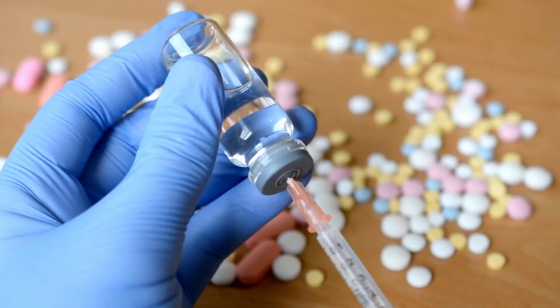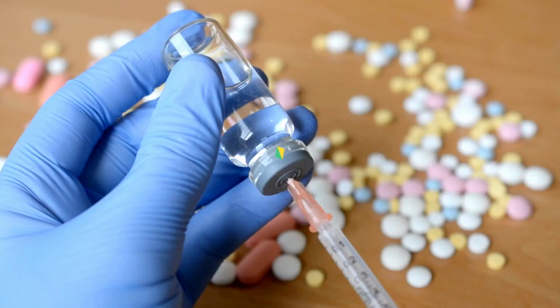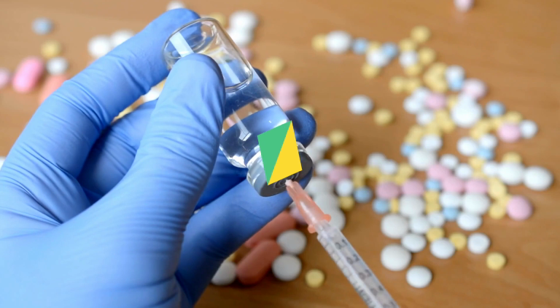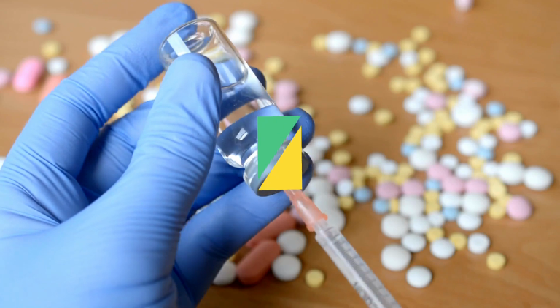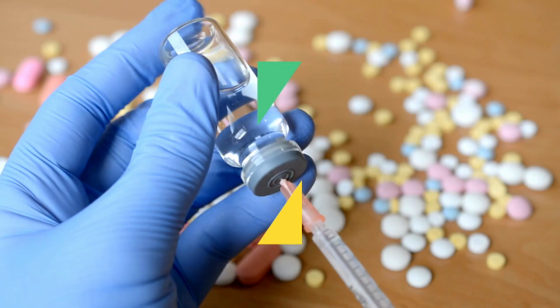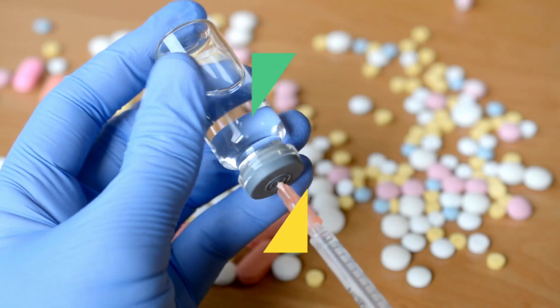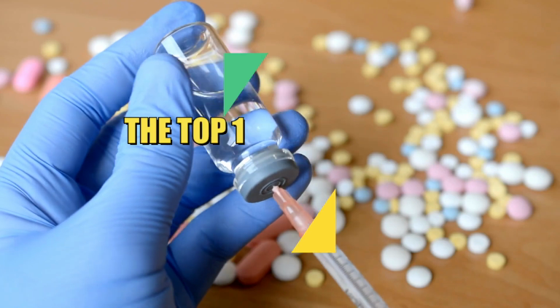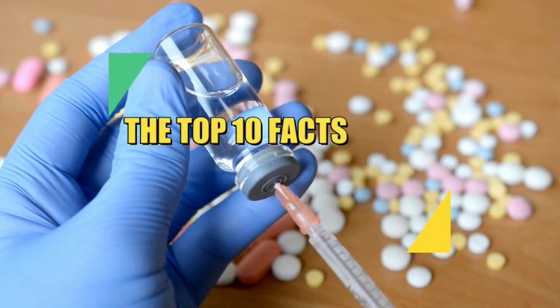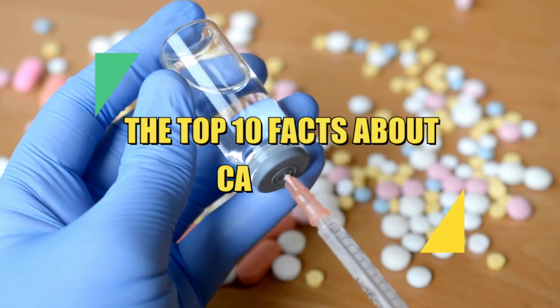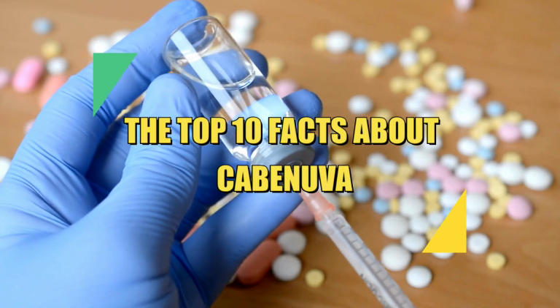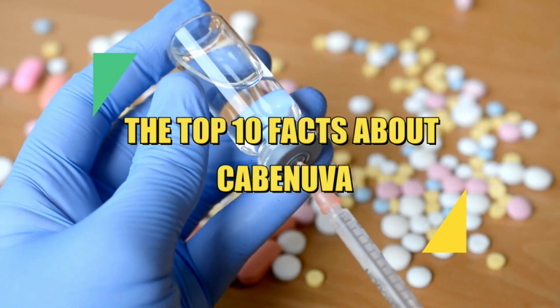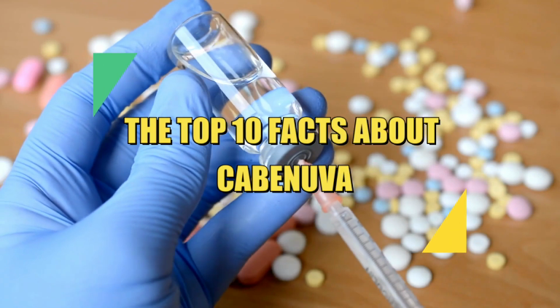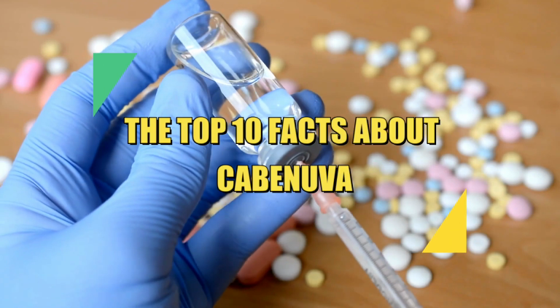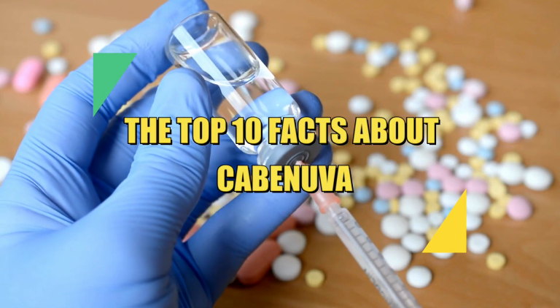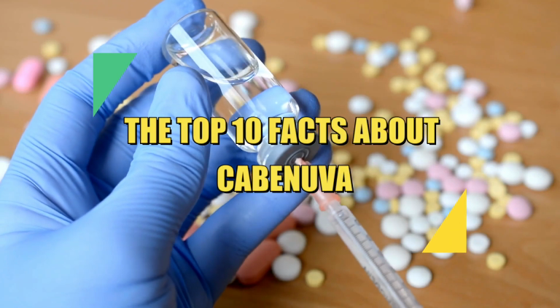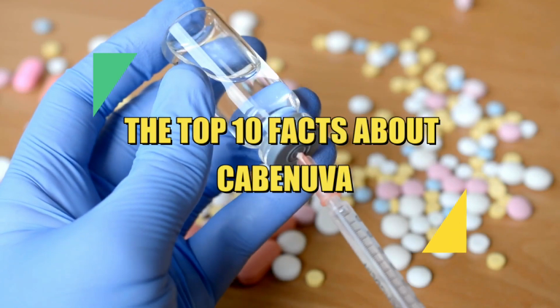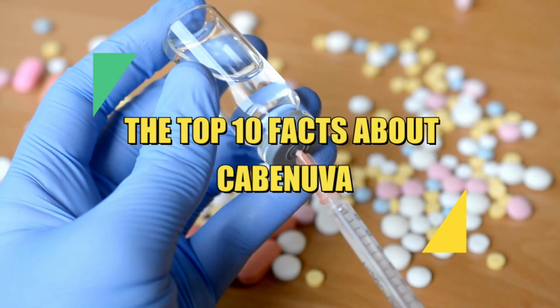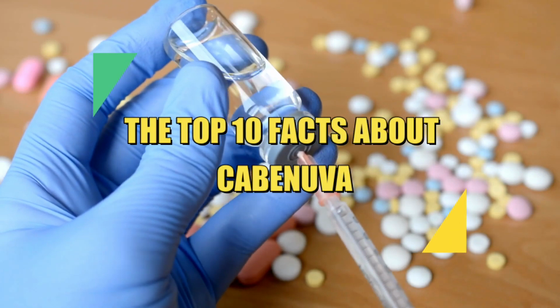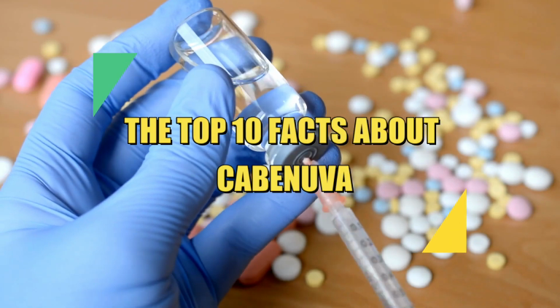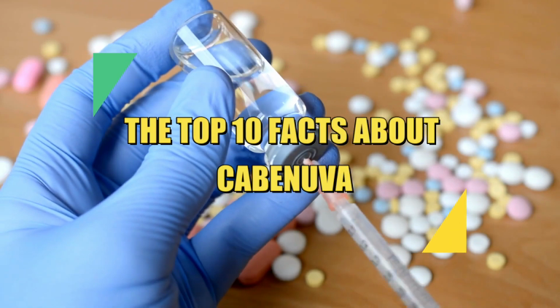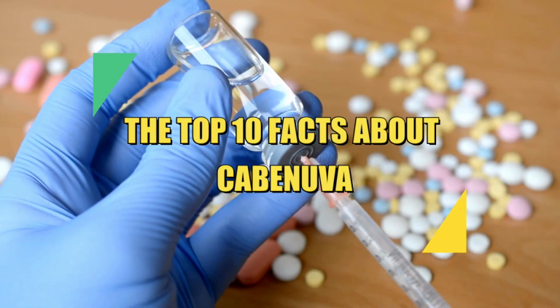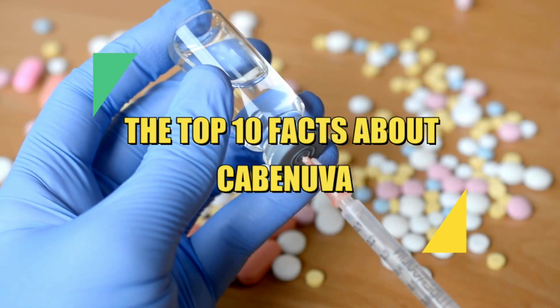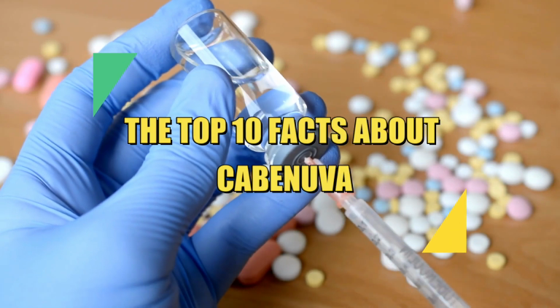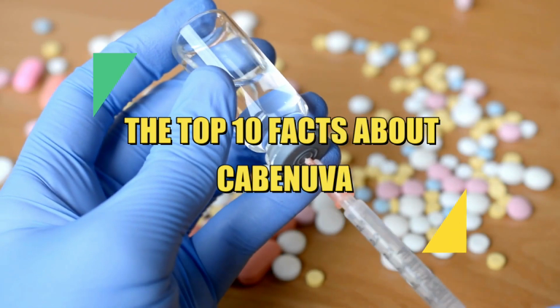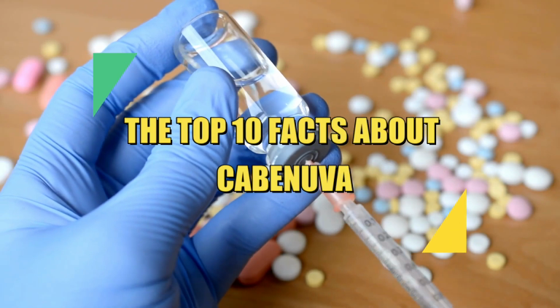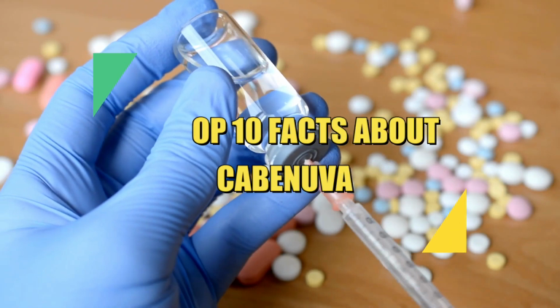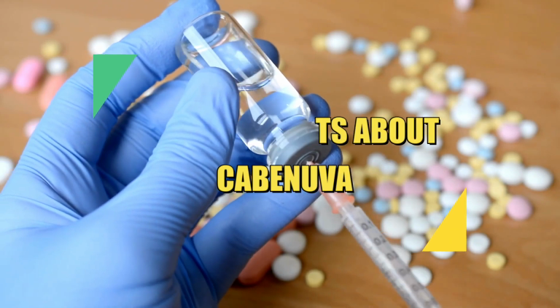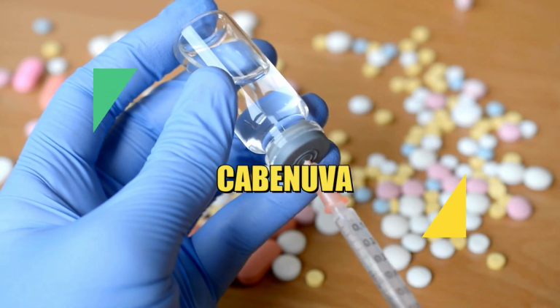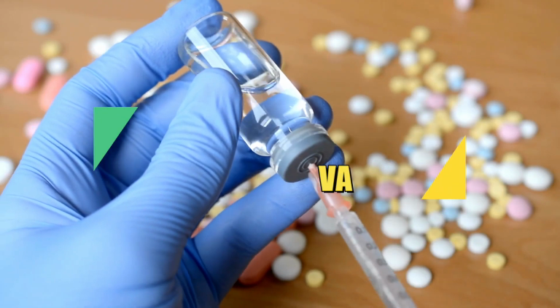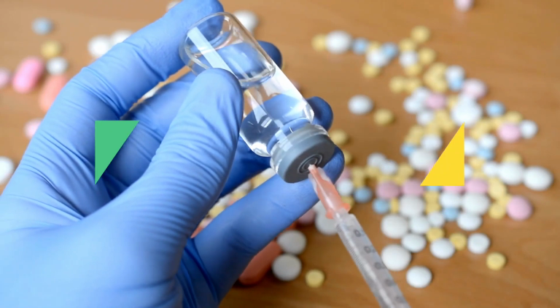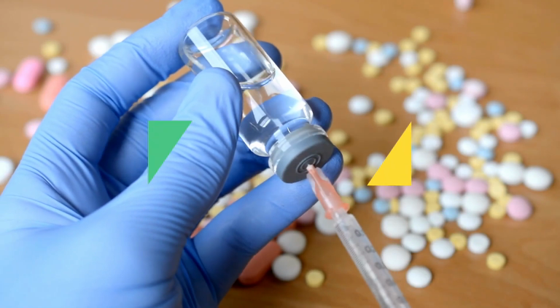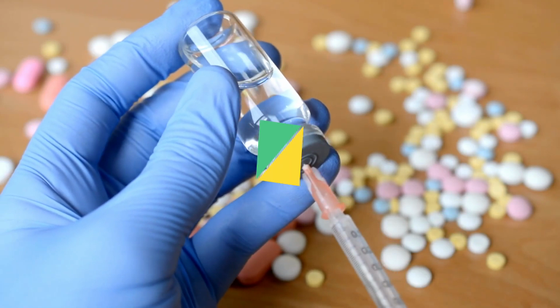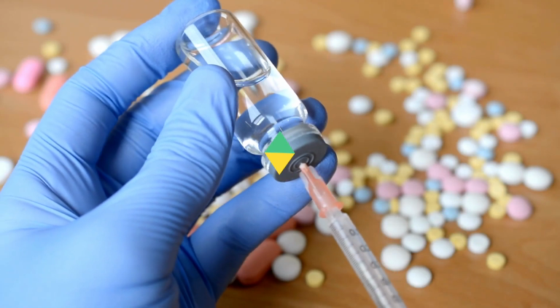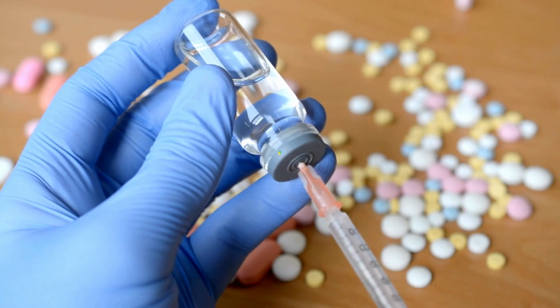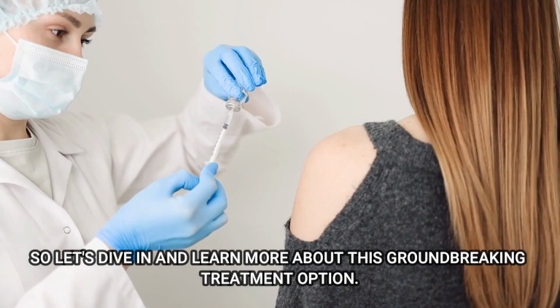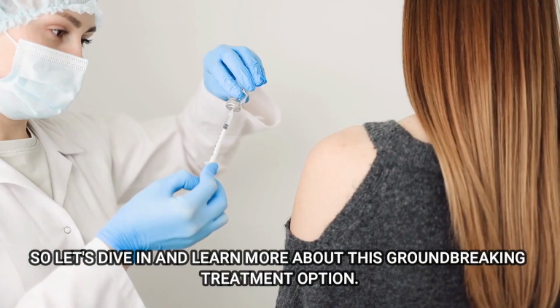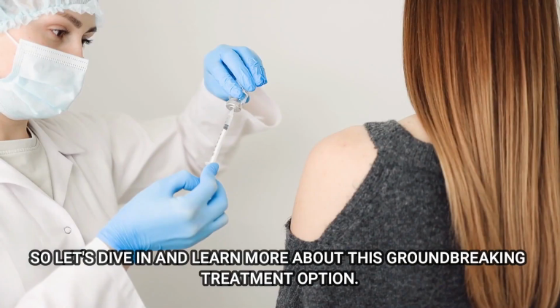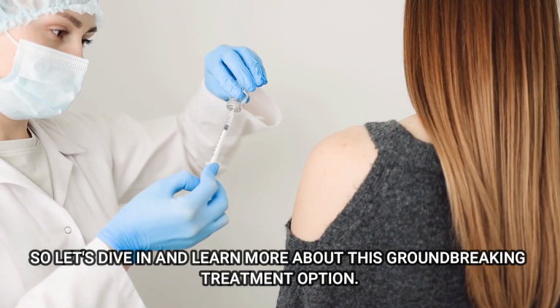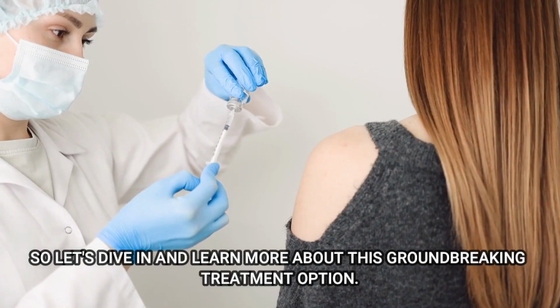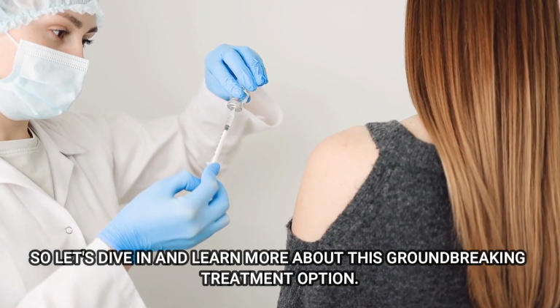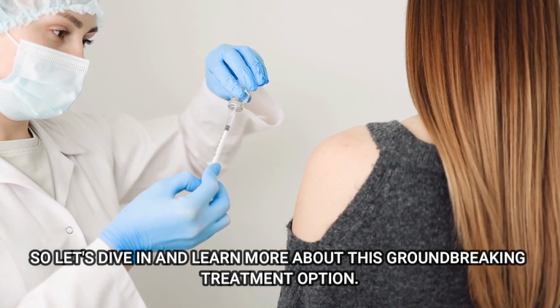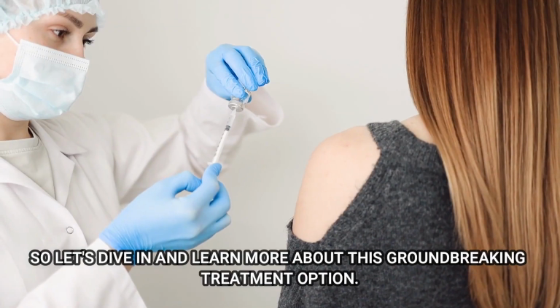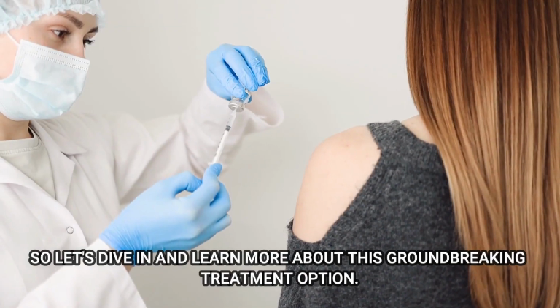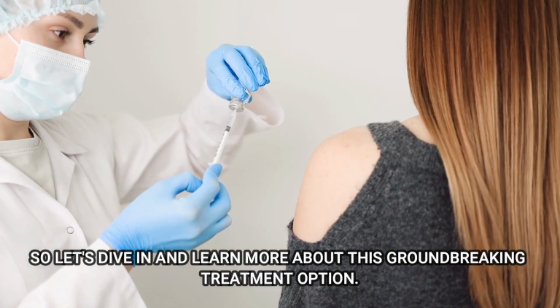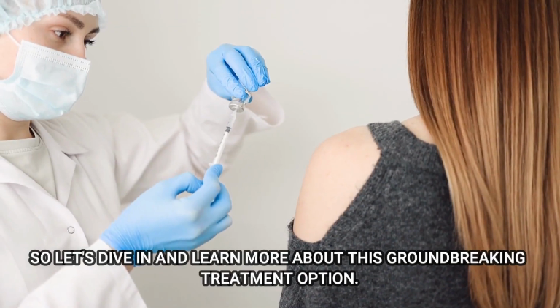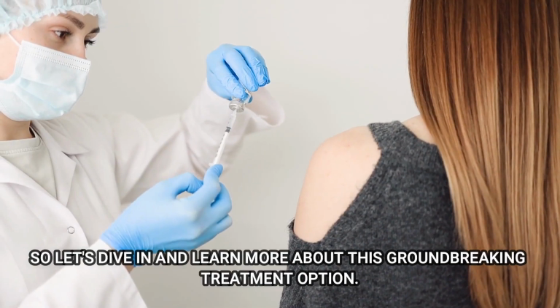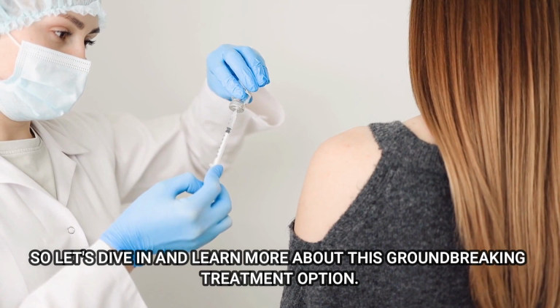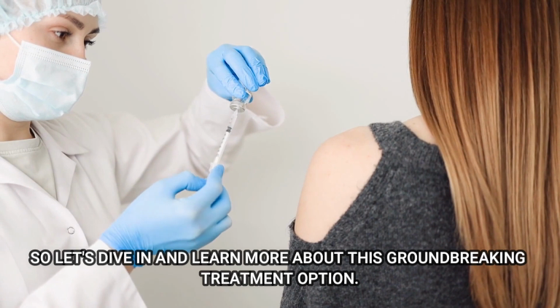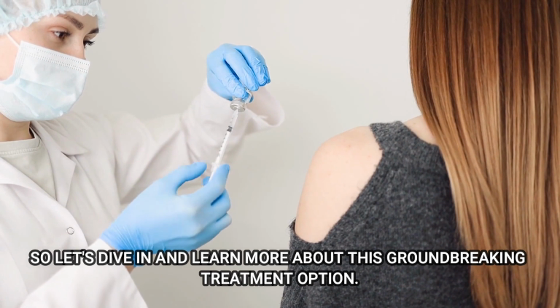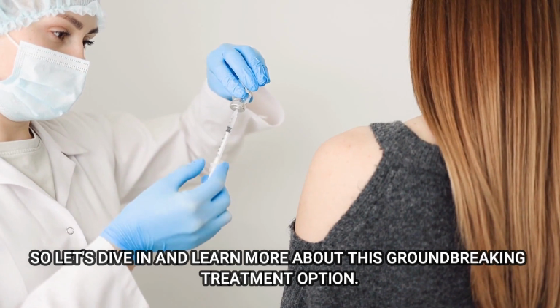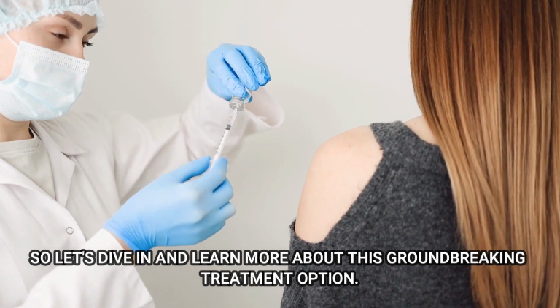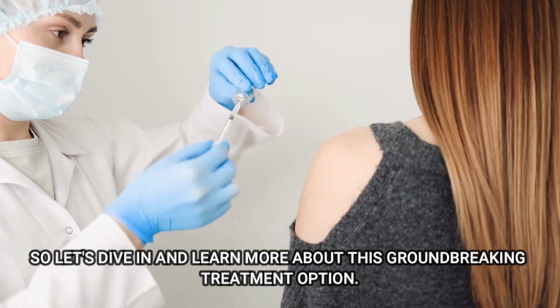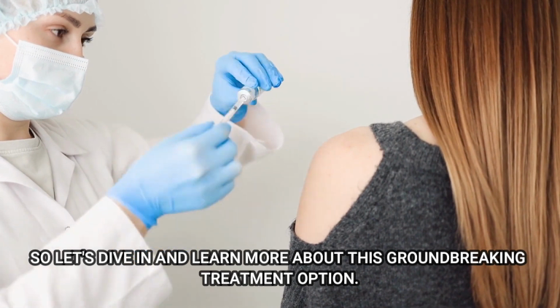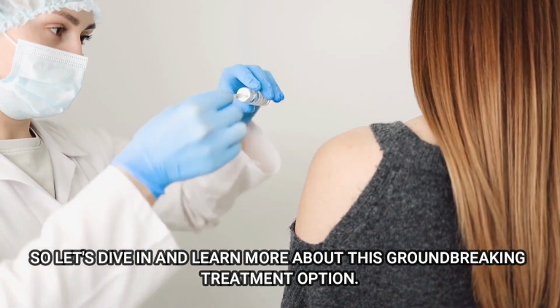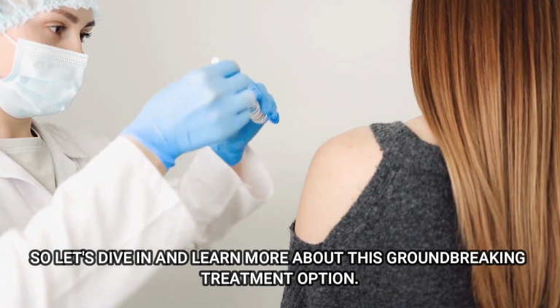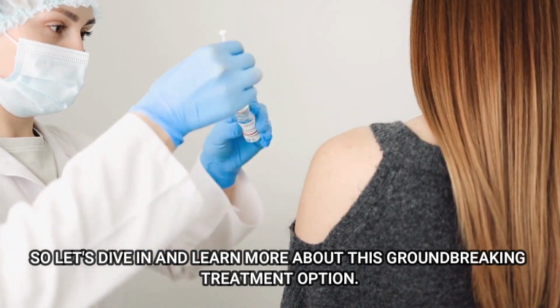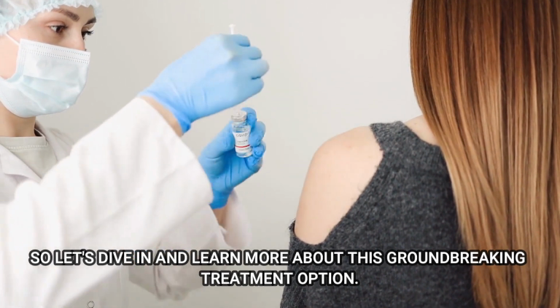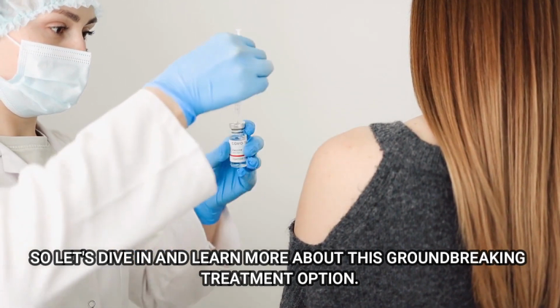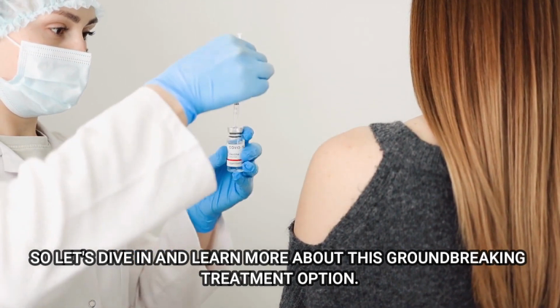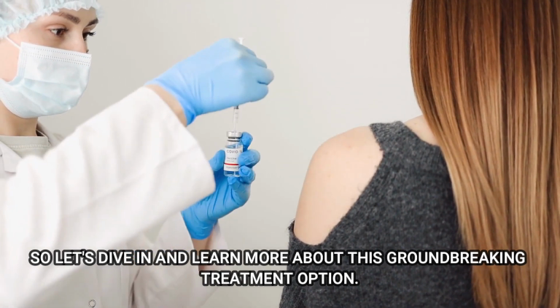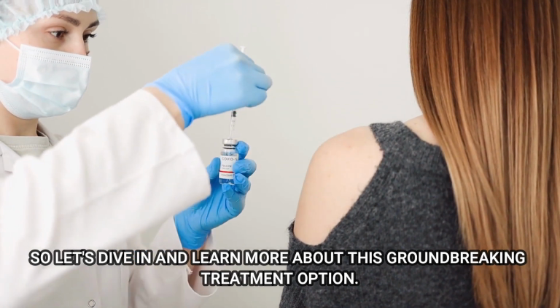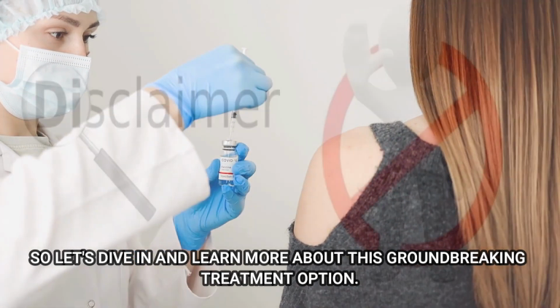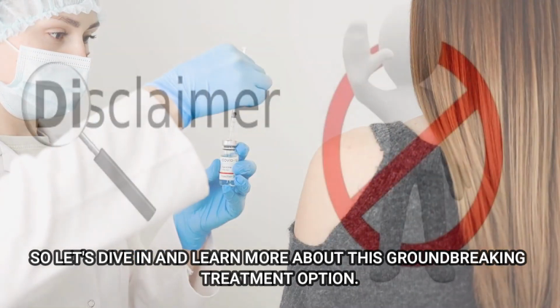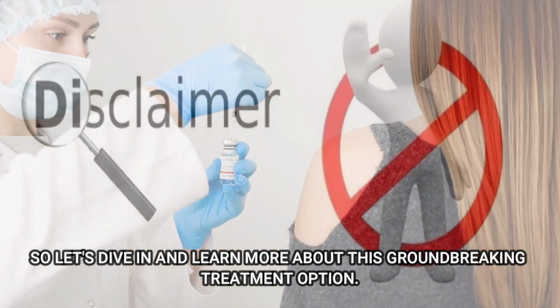In this video, we will explore the top 10 facts about Kavinuva. So let's dive in and learn more about this groundbreaking treatment option.